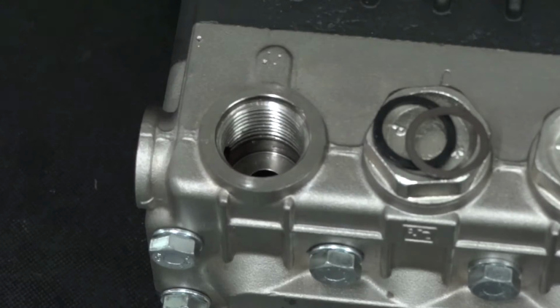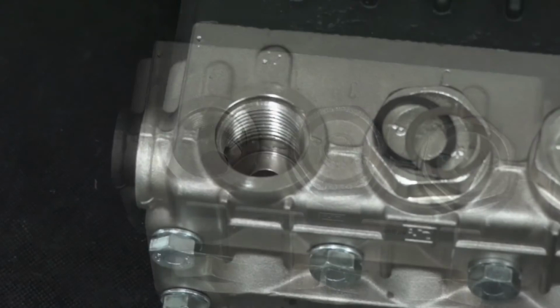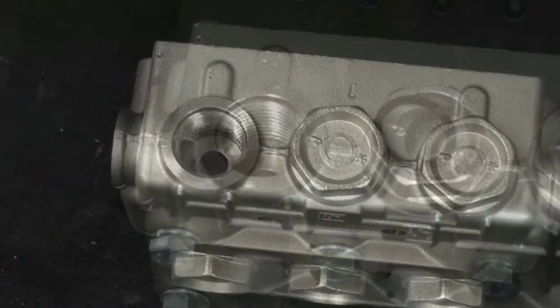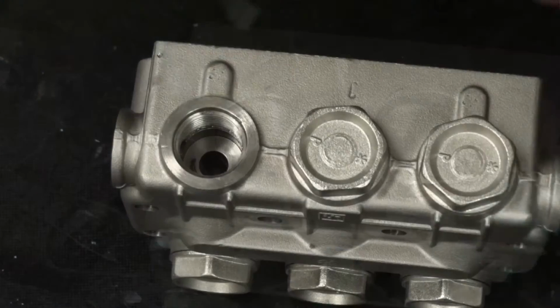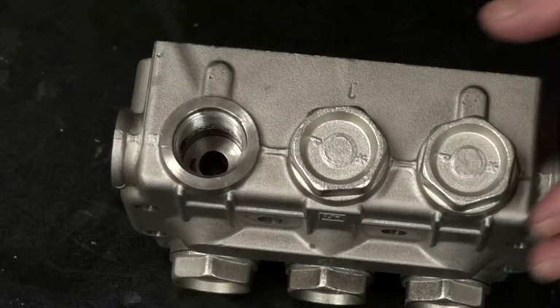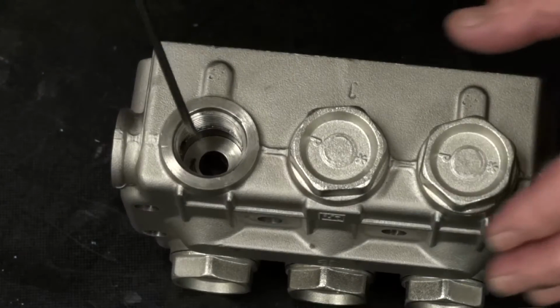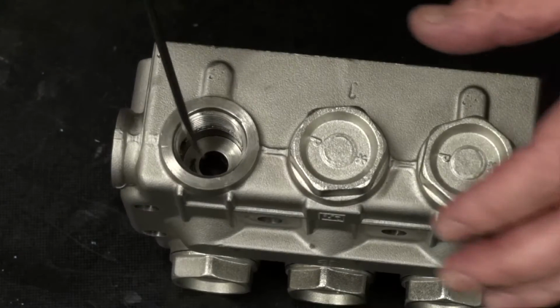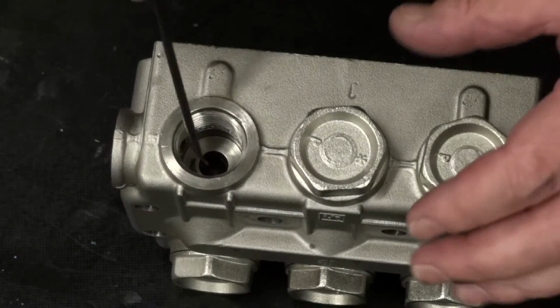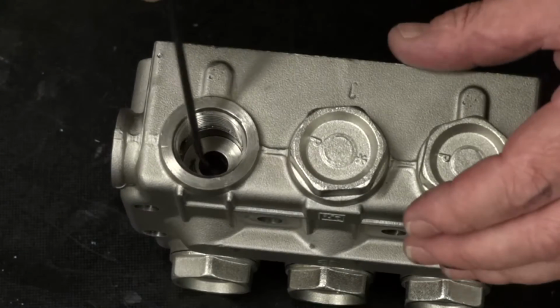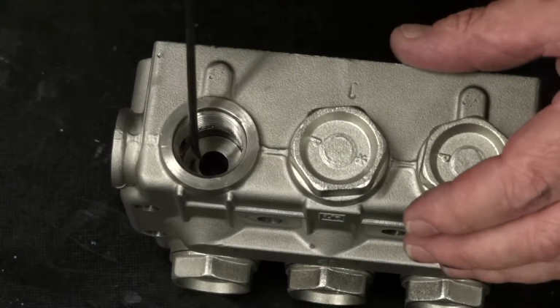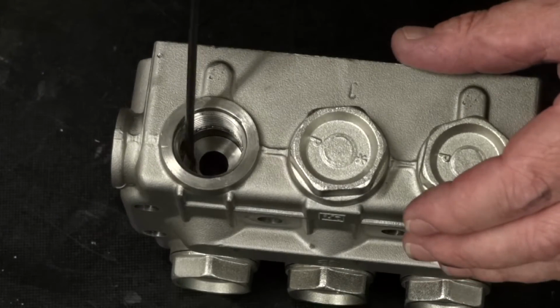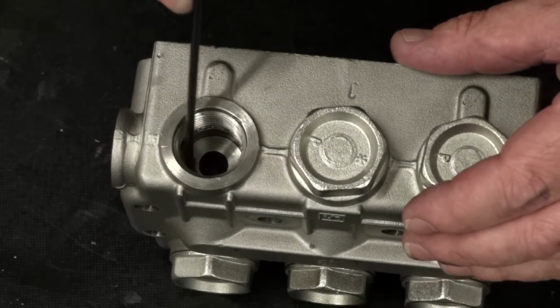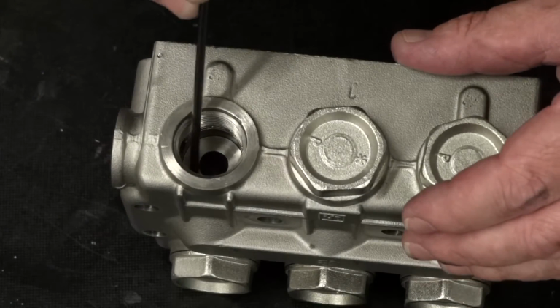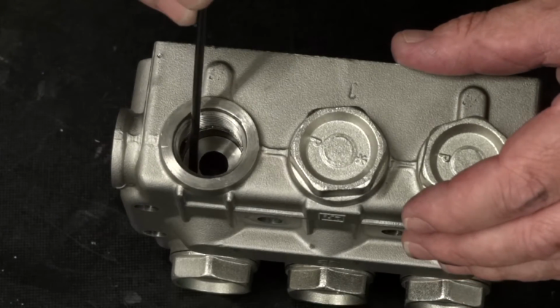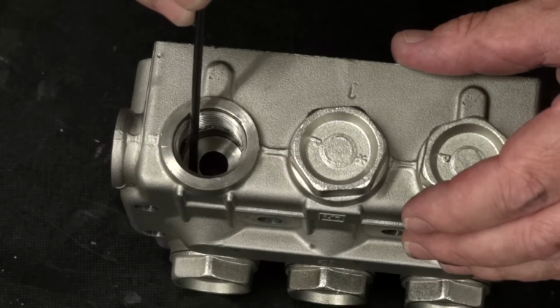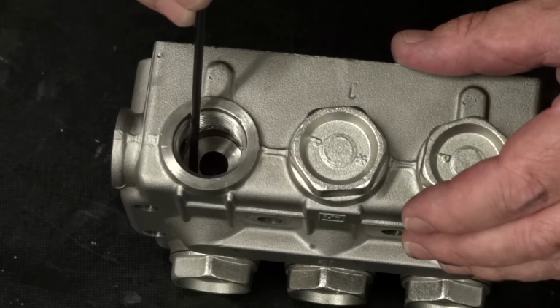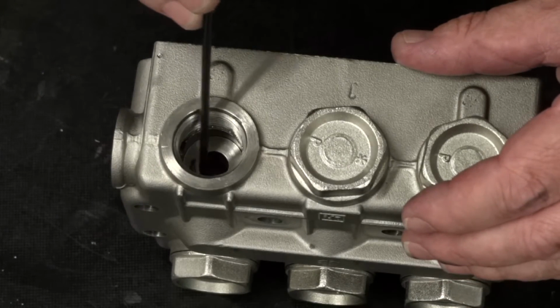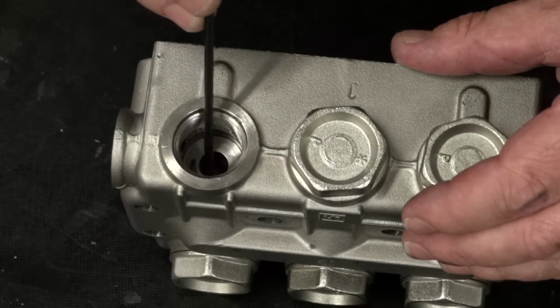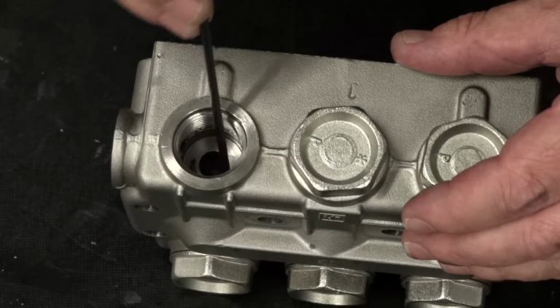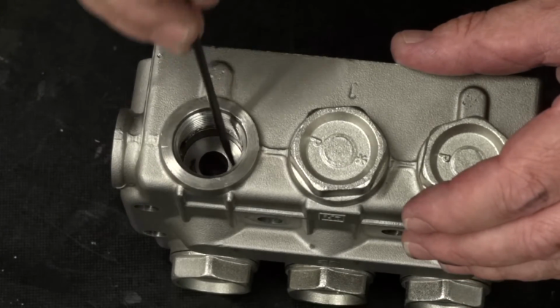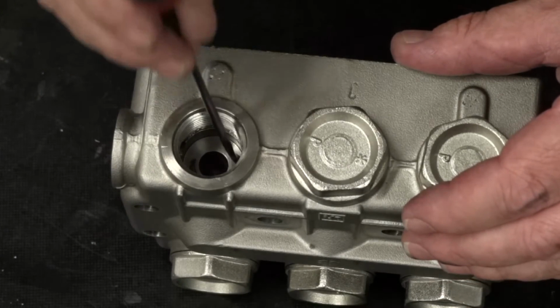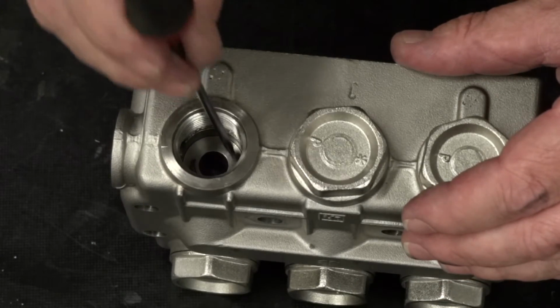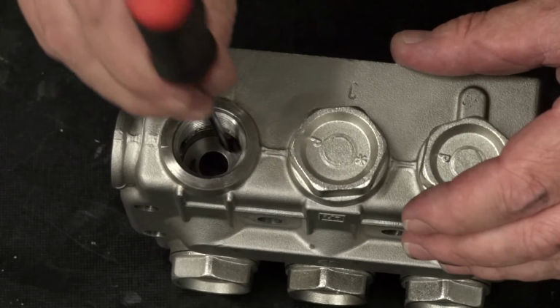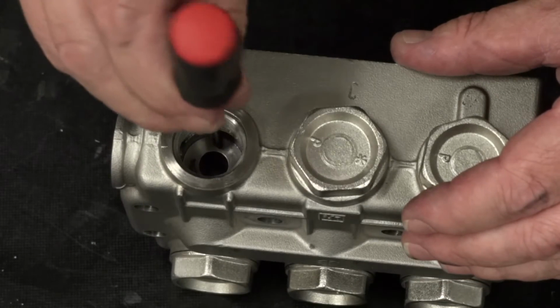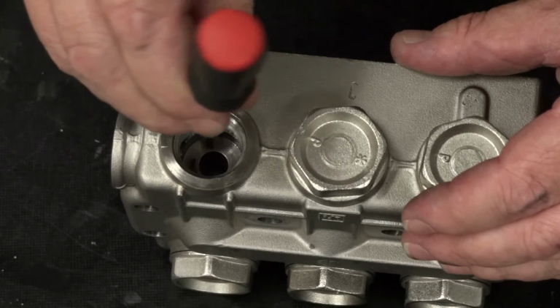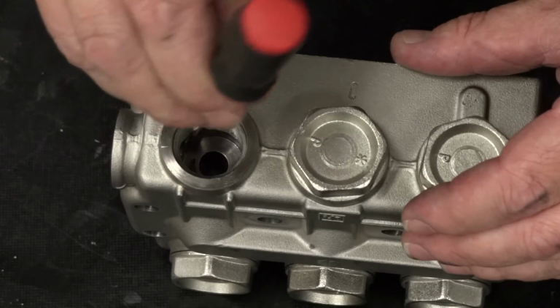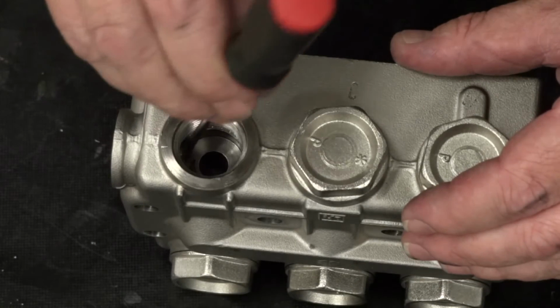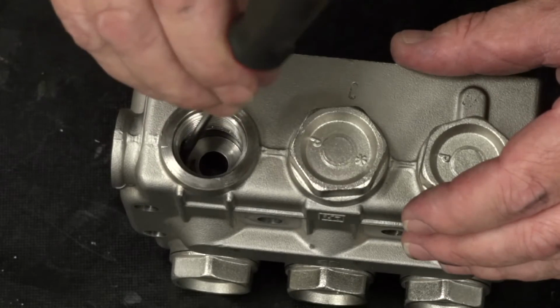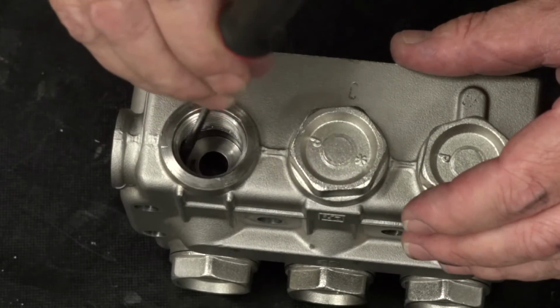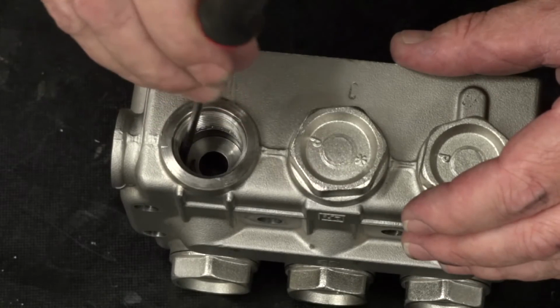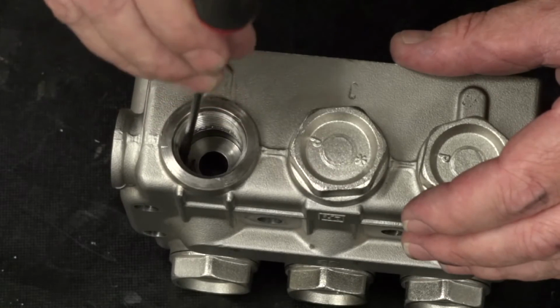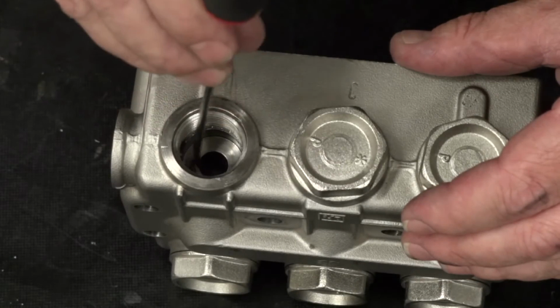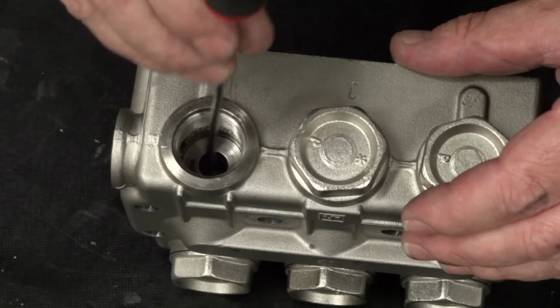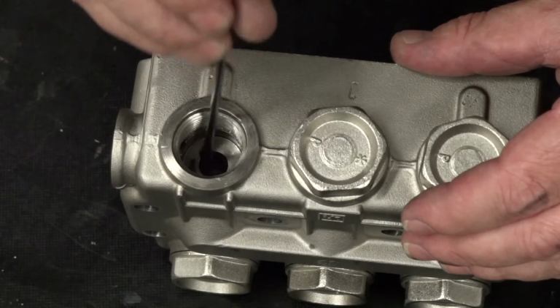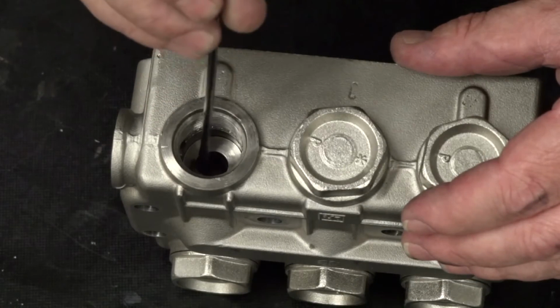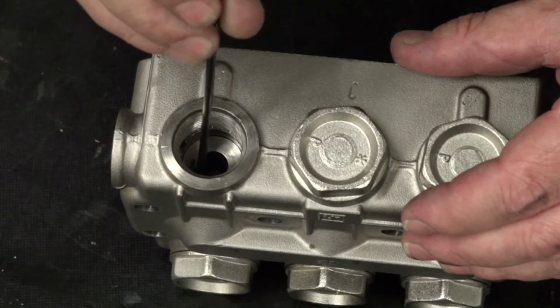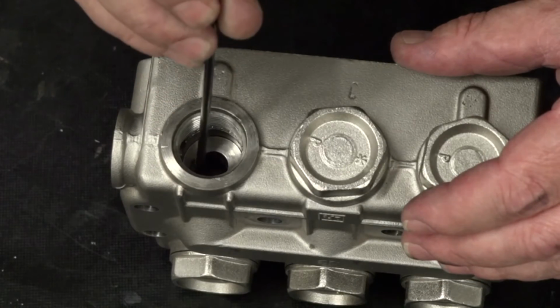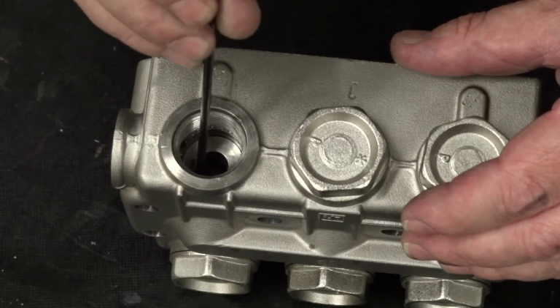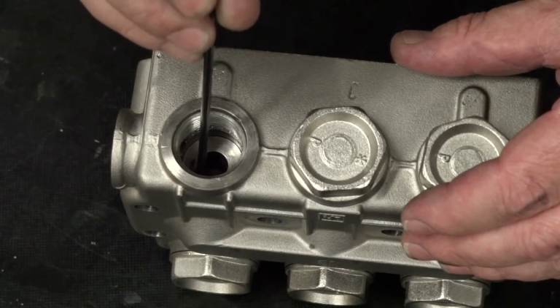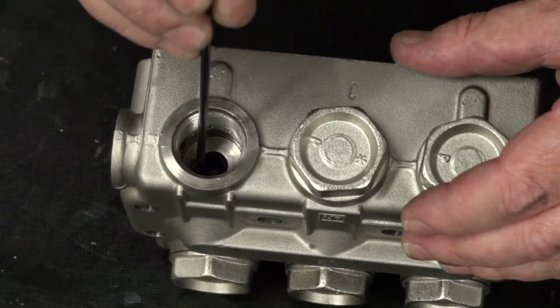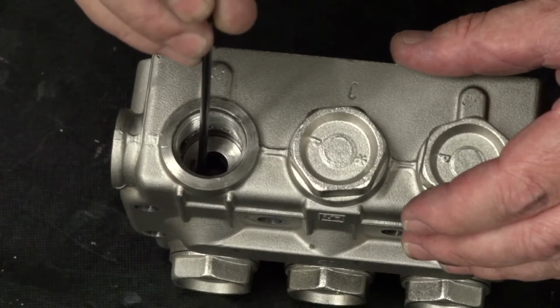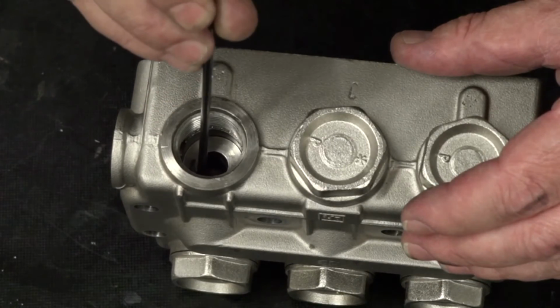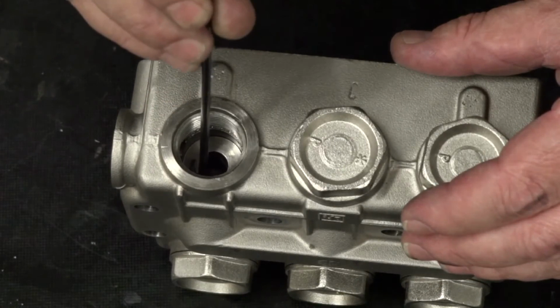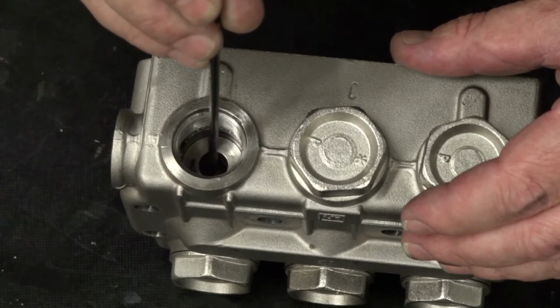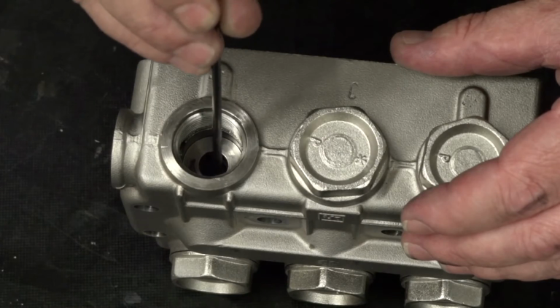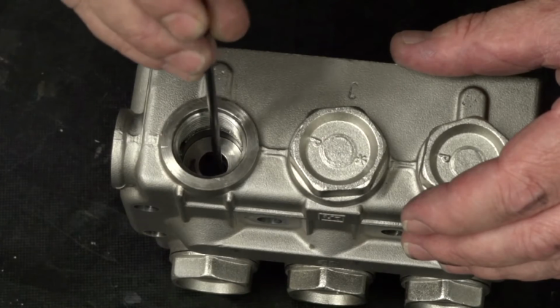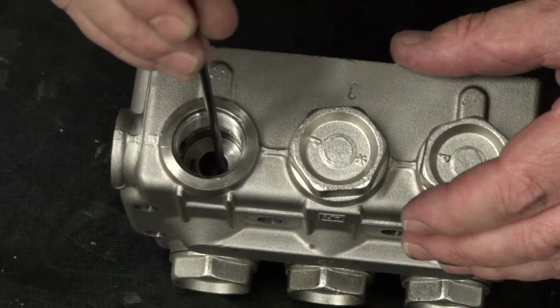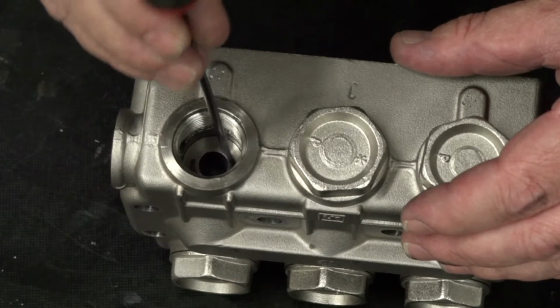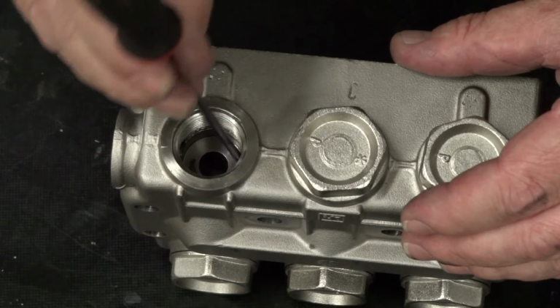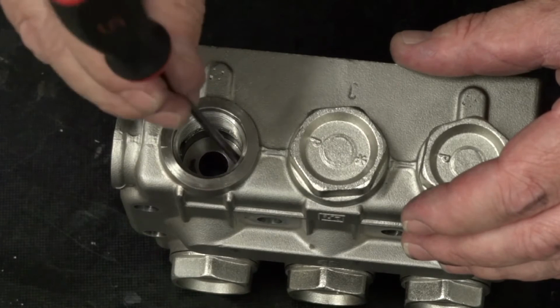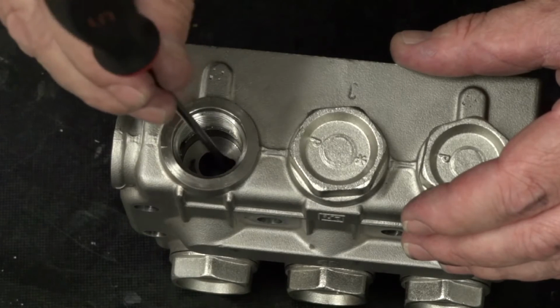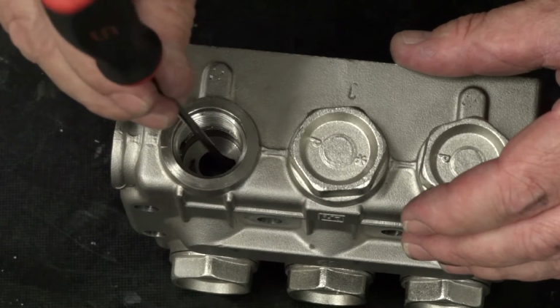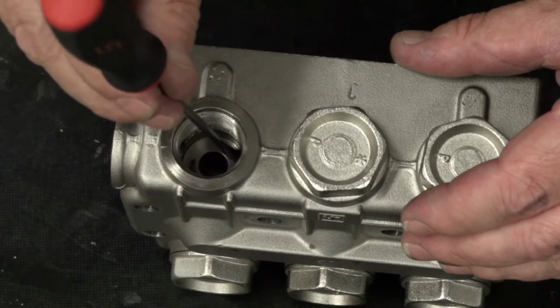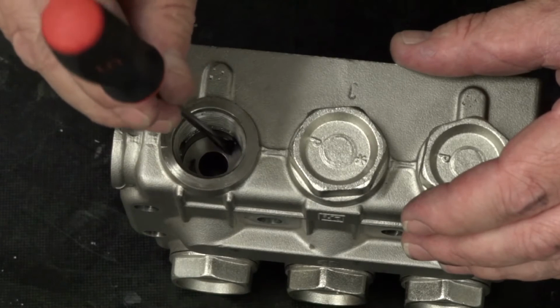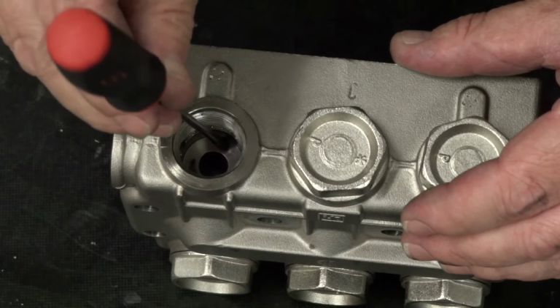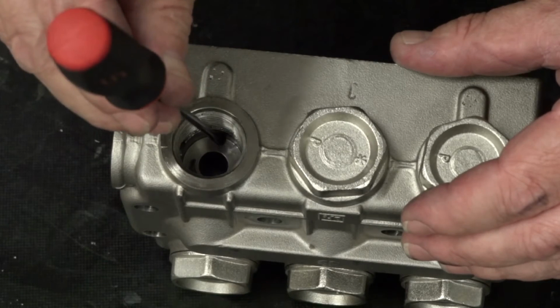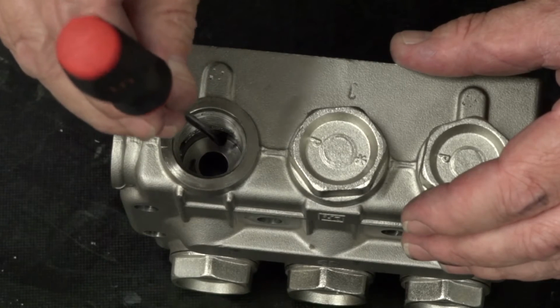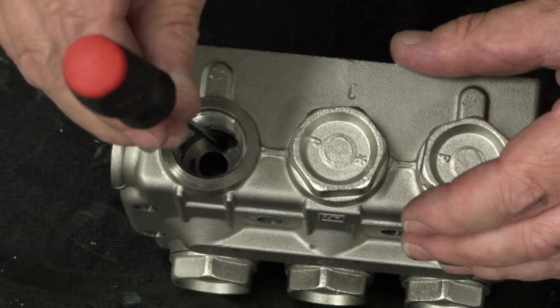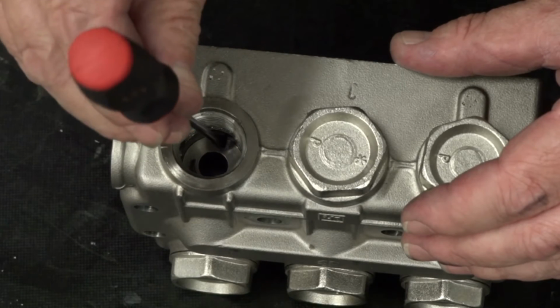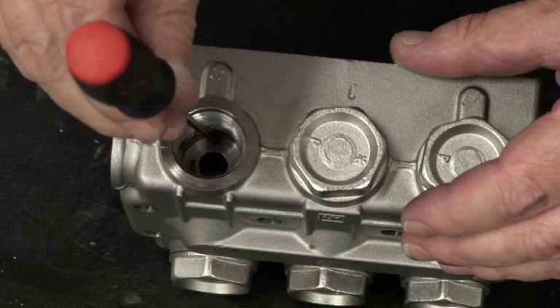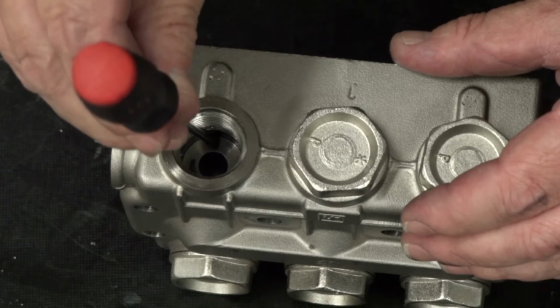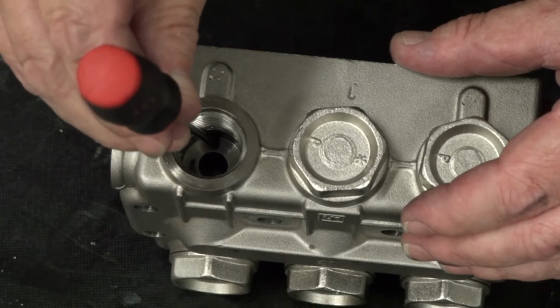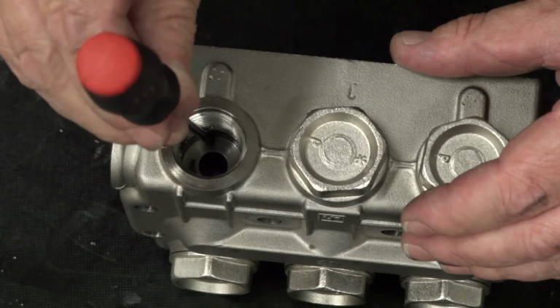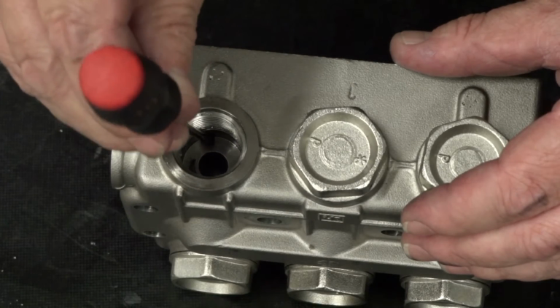Use a round head tool to inspect the manifold at the valve mating surface for stepping, washout, cracks, or damage.